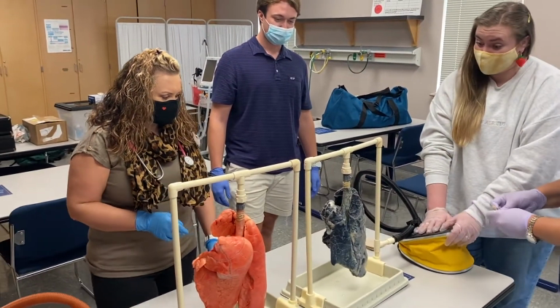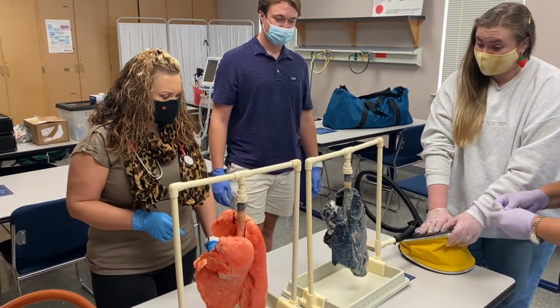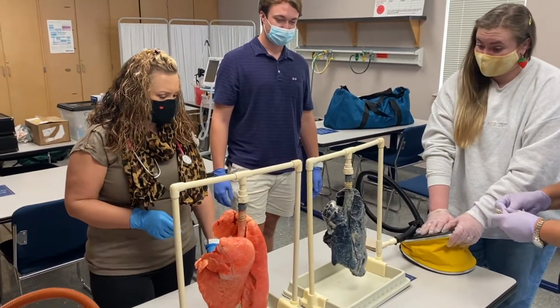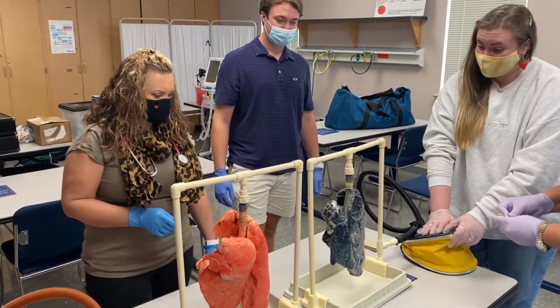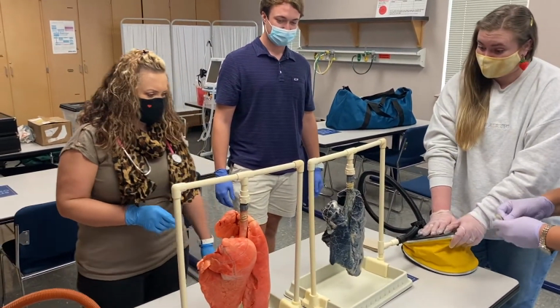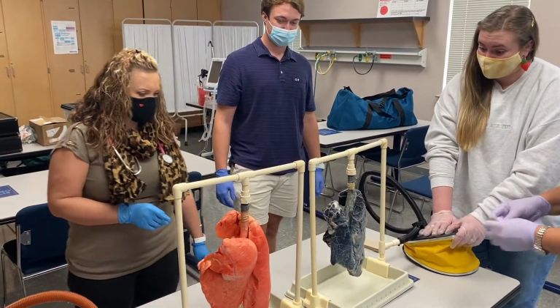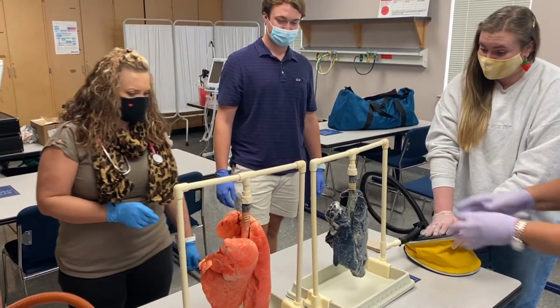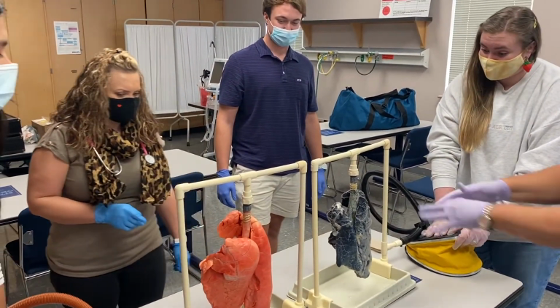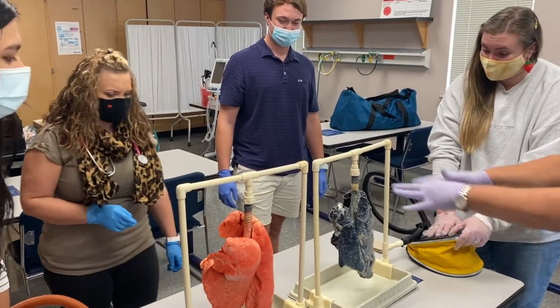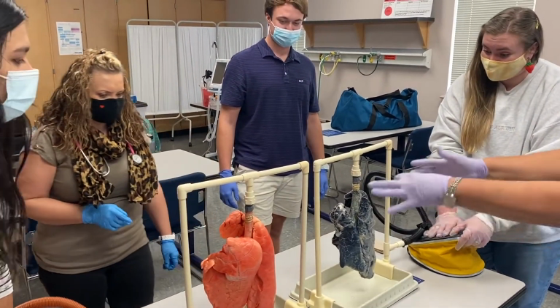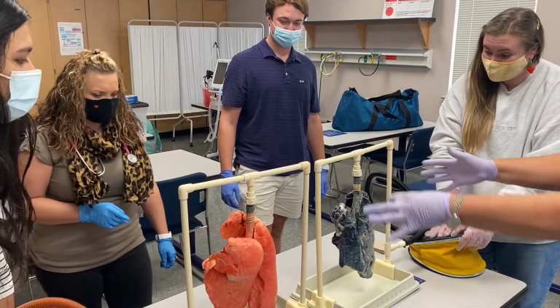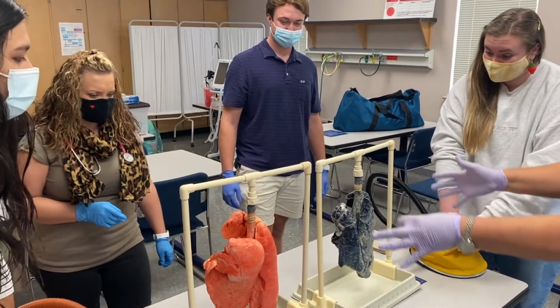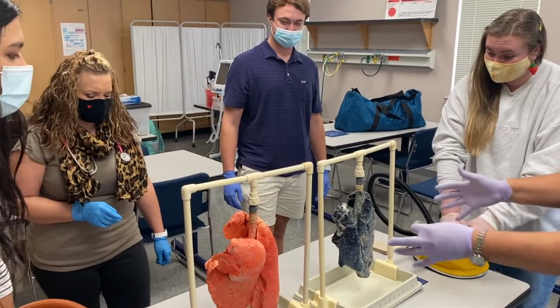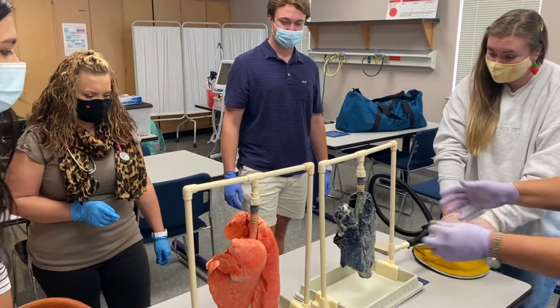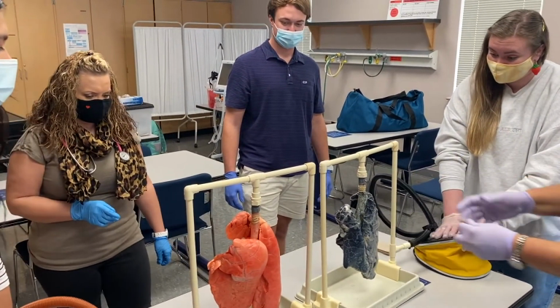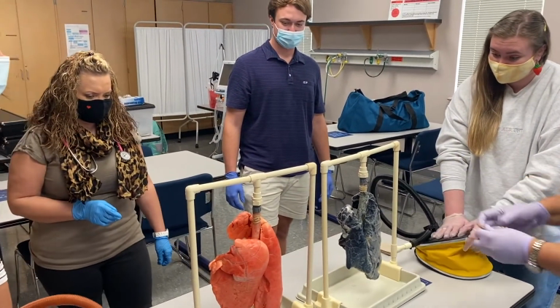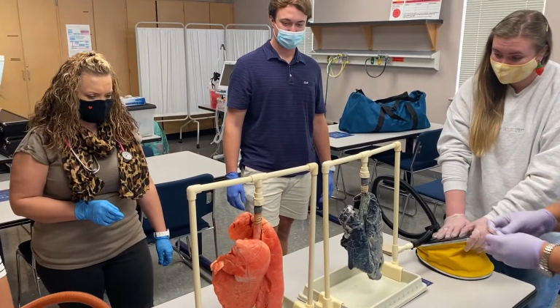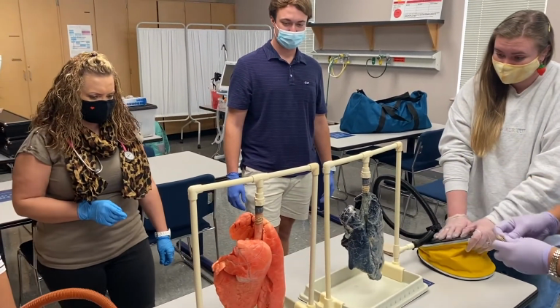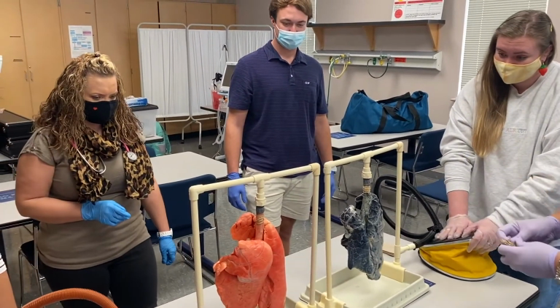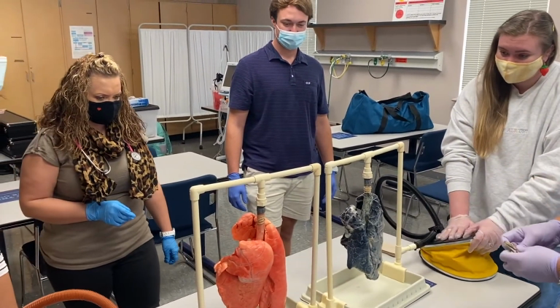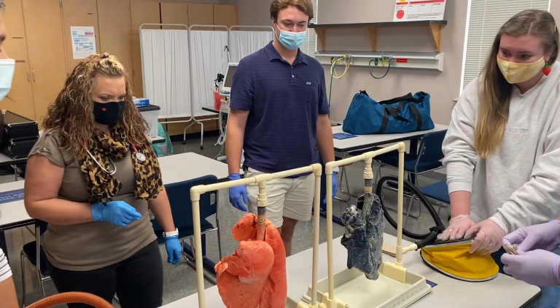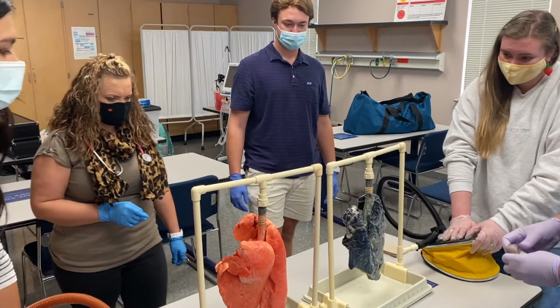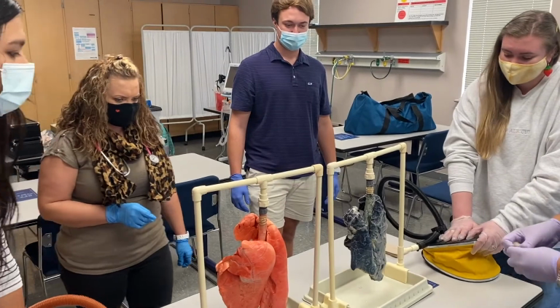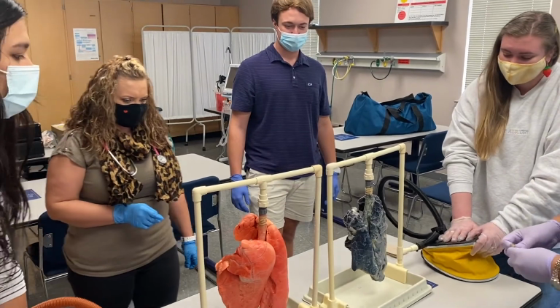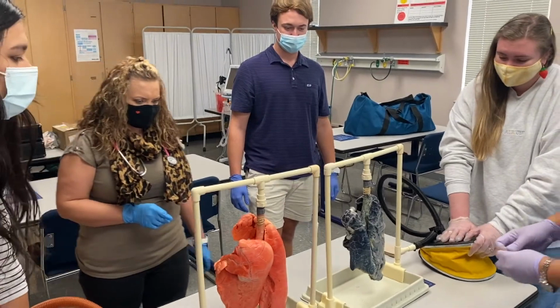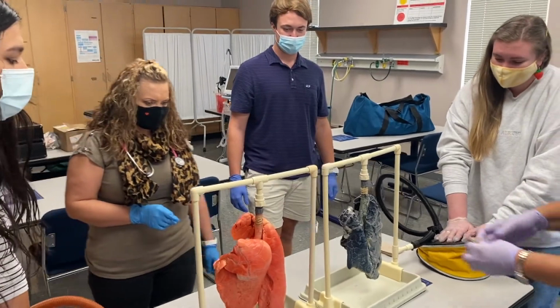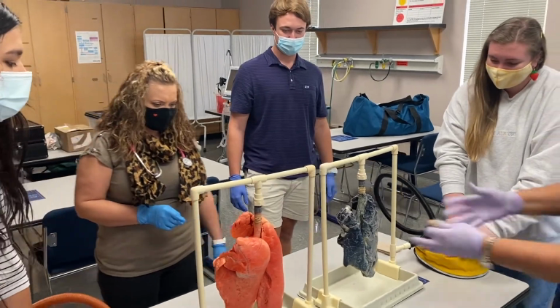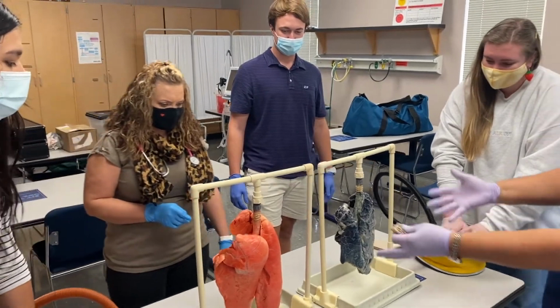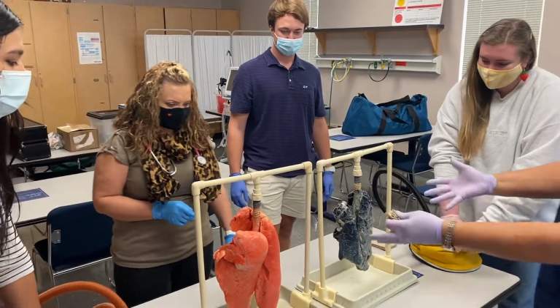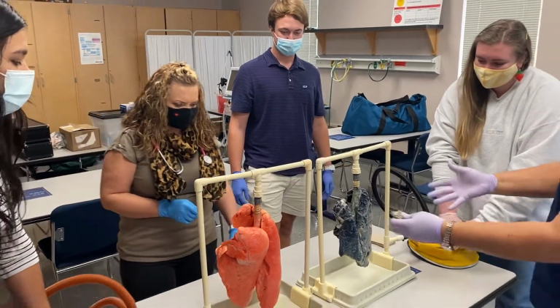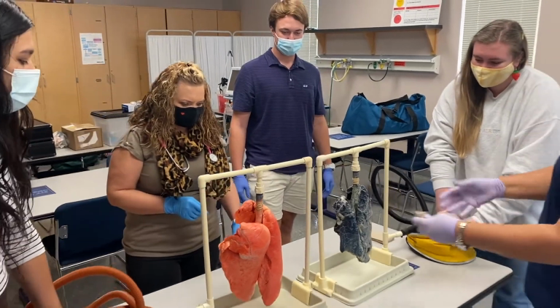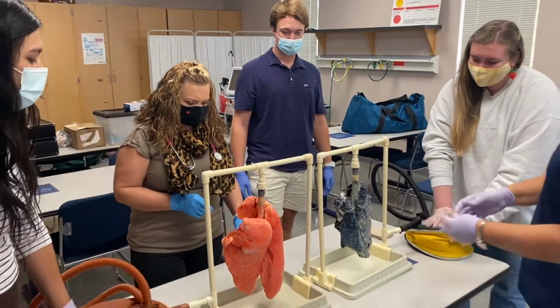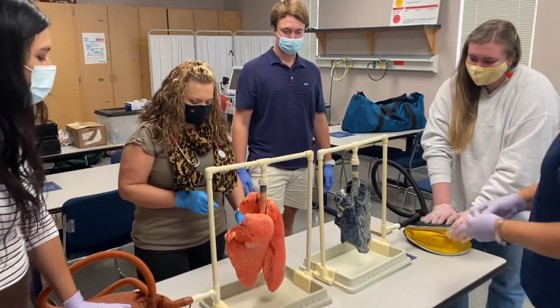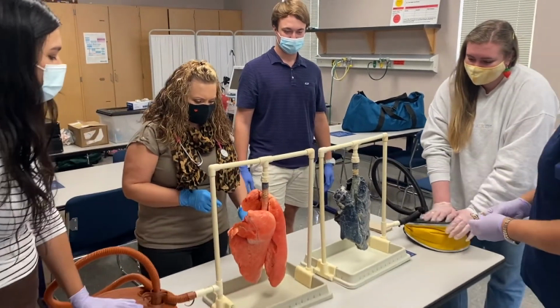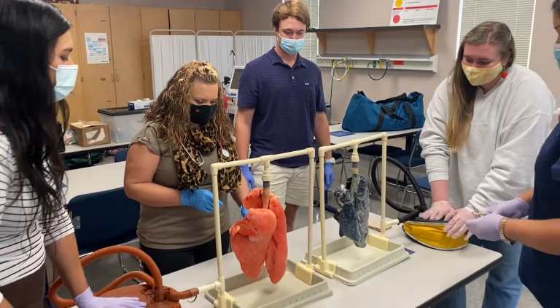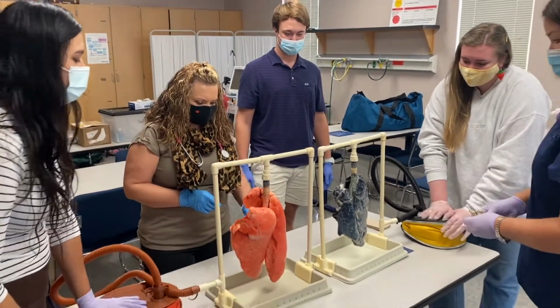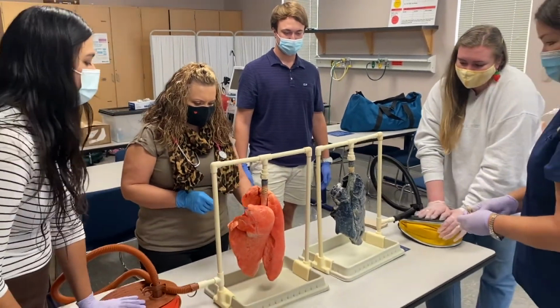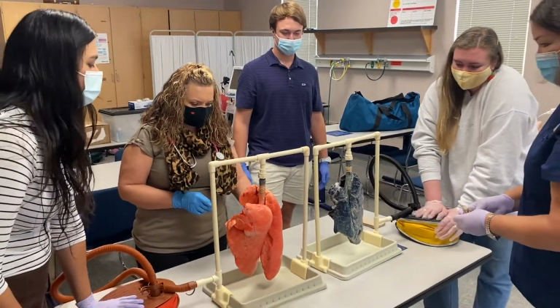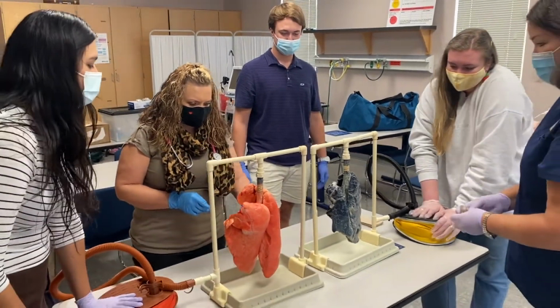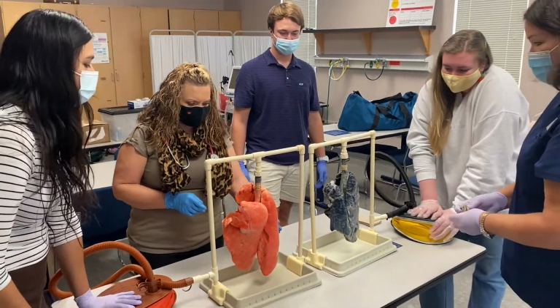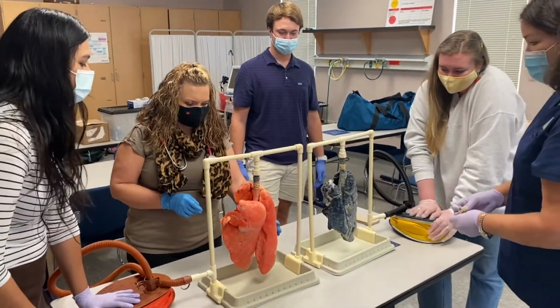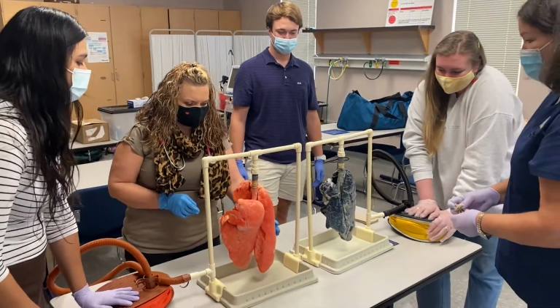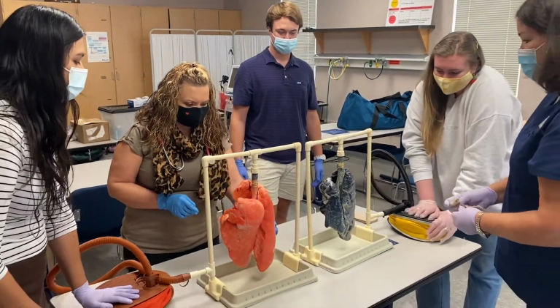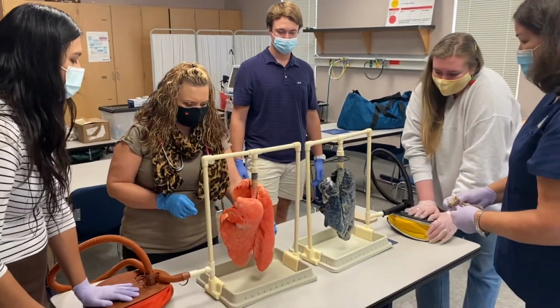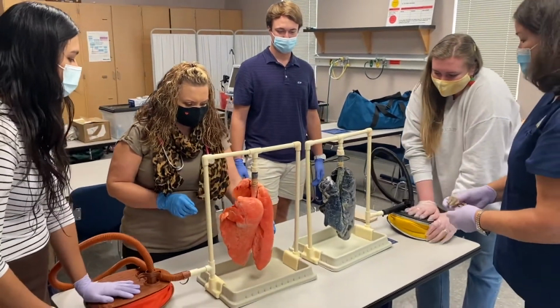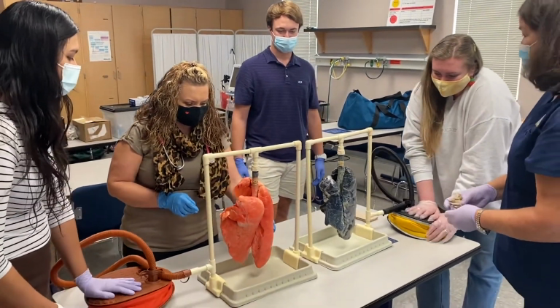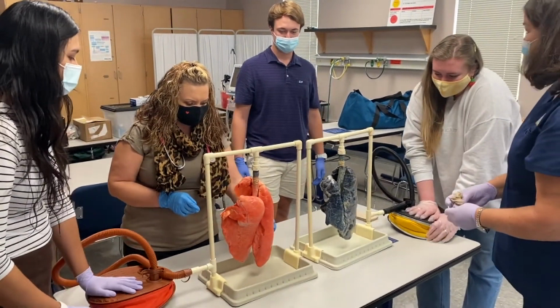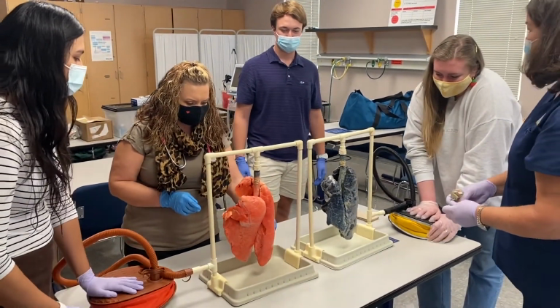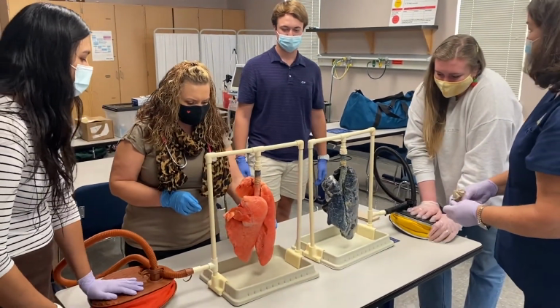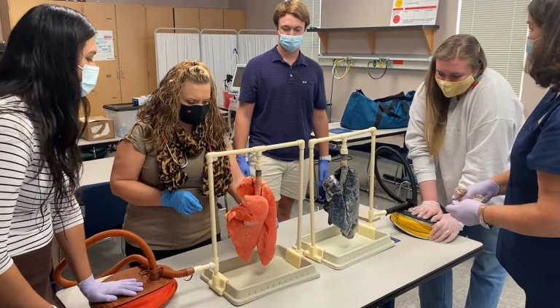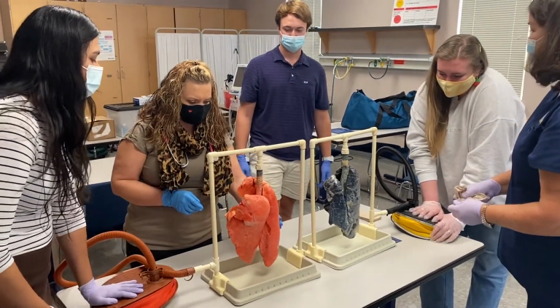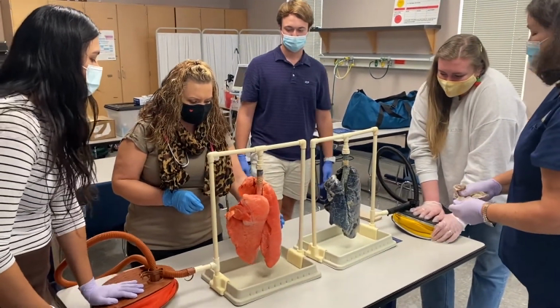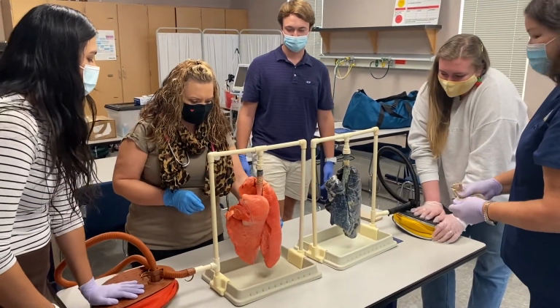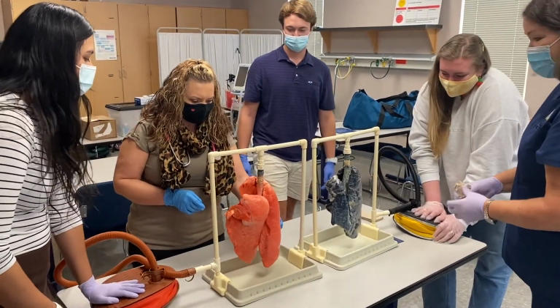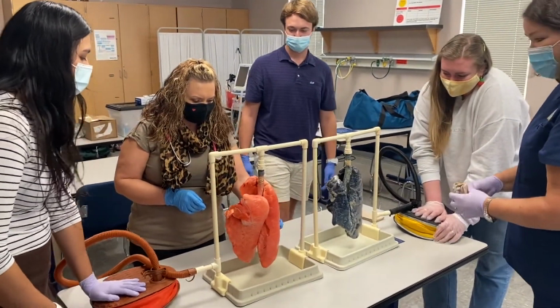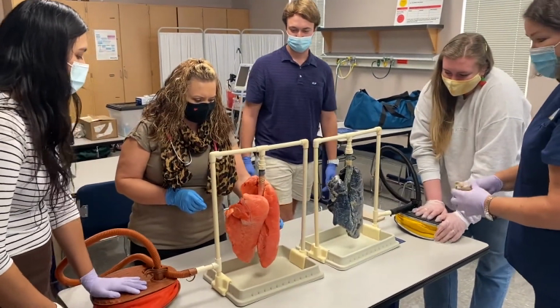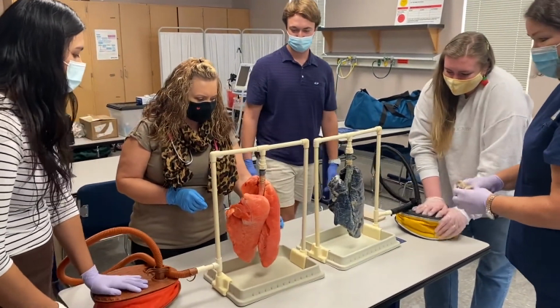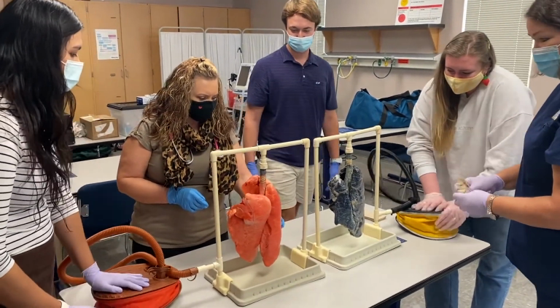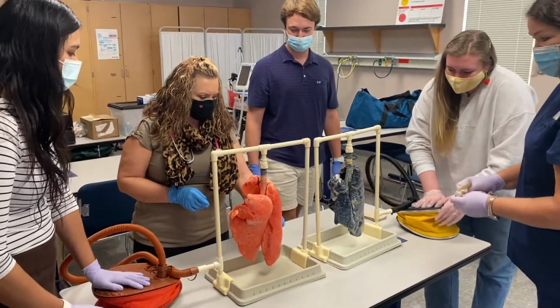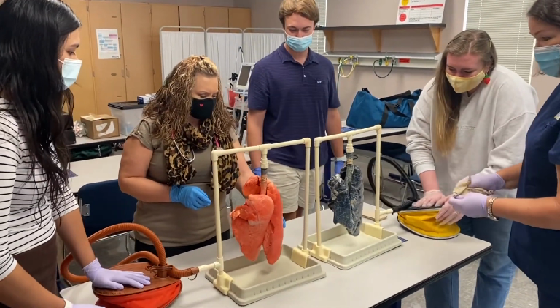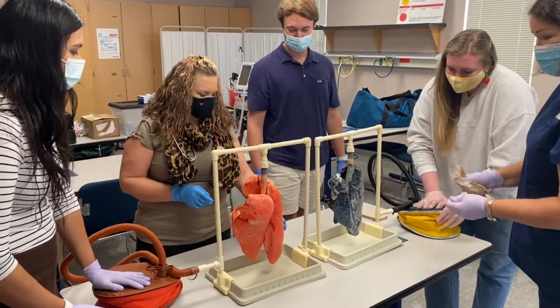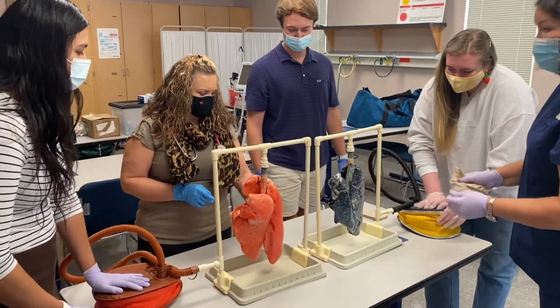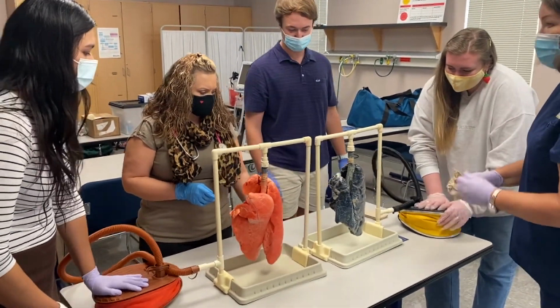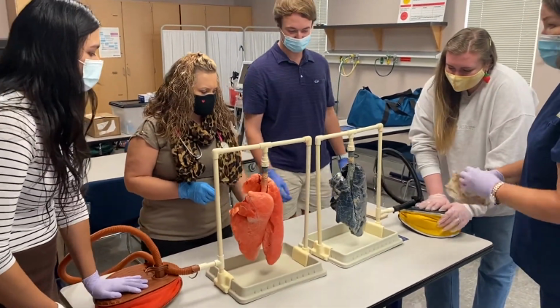This is your career. This is going to be your livelihood, working with this organ.